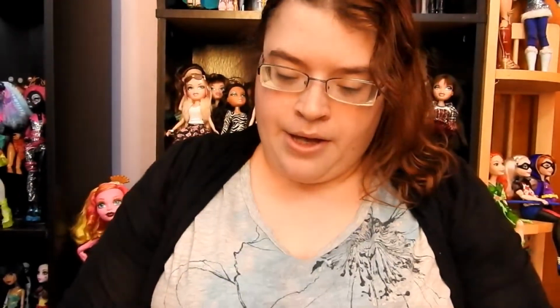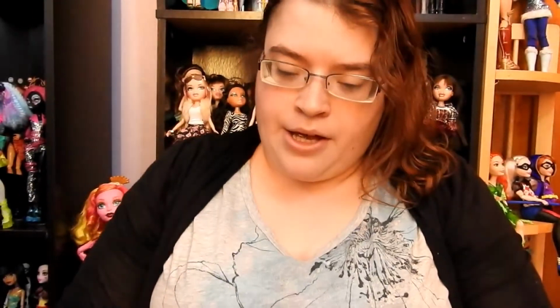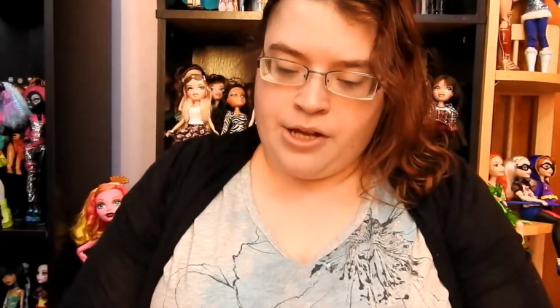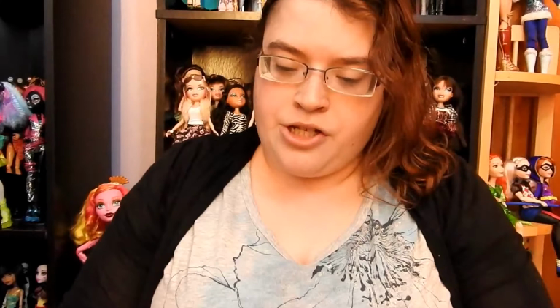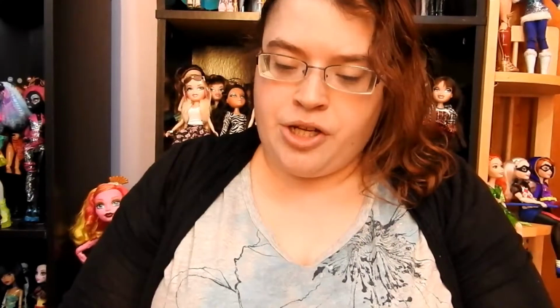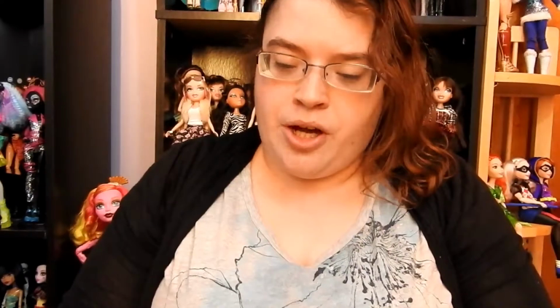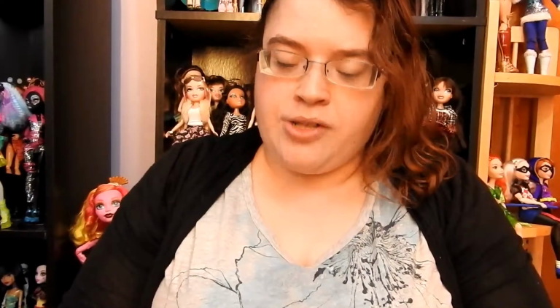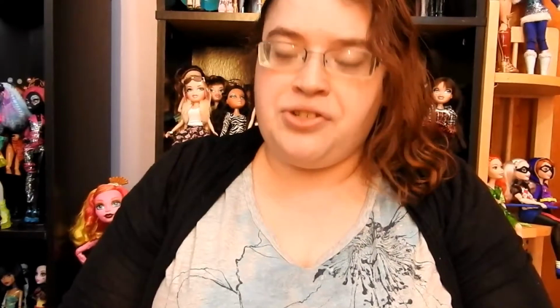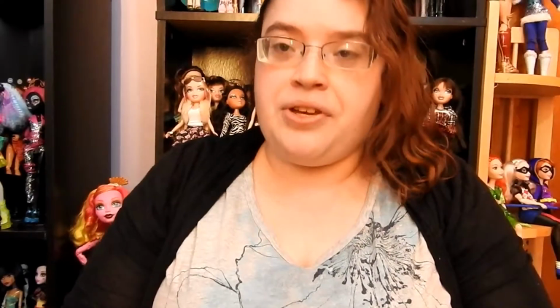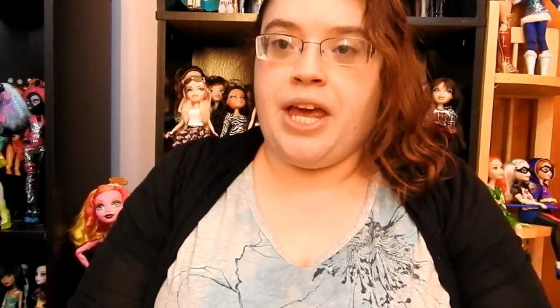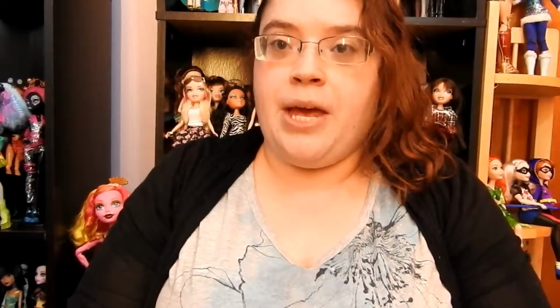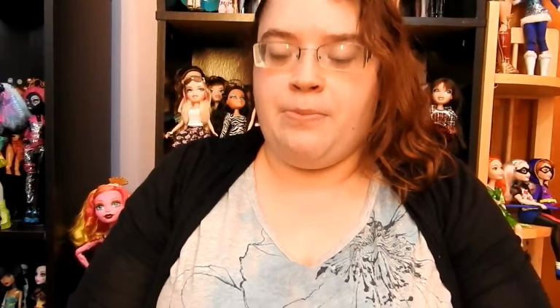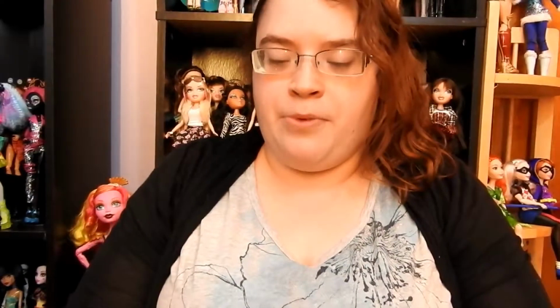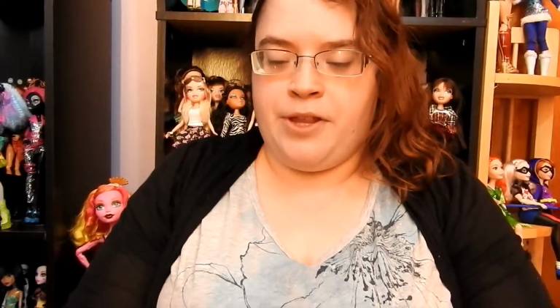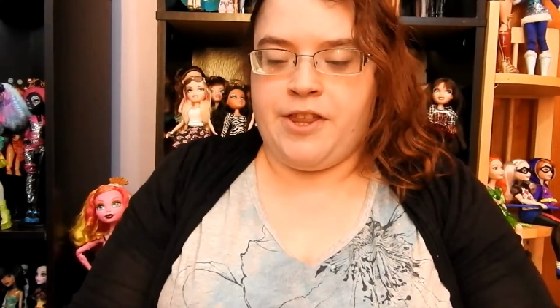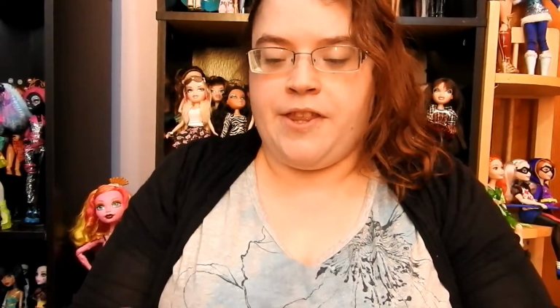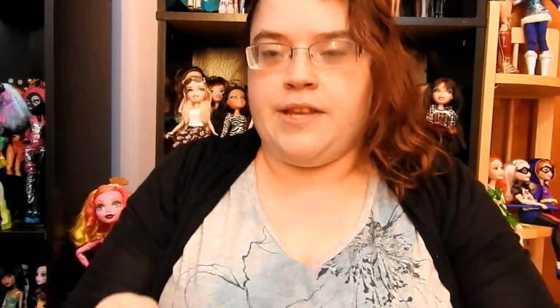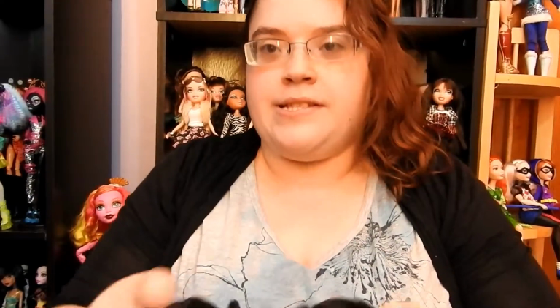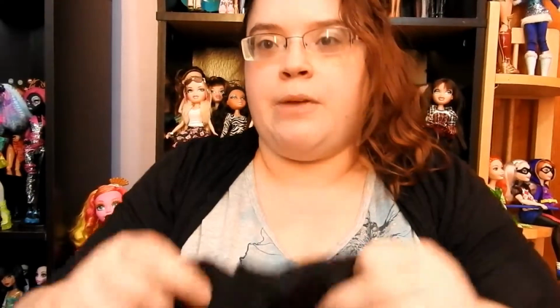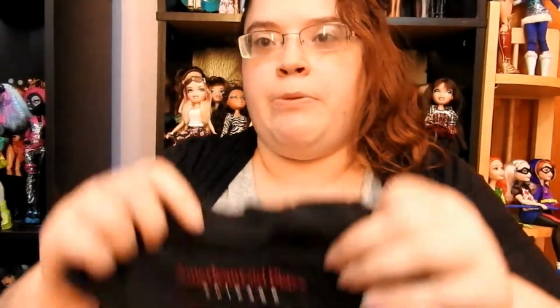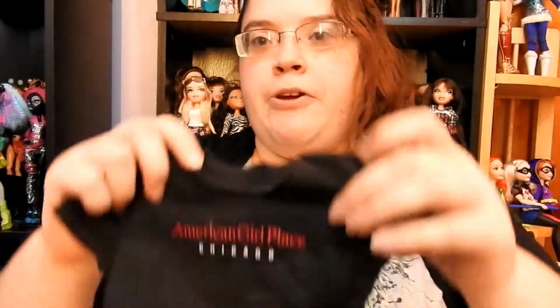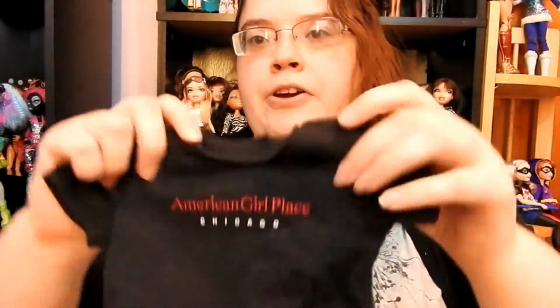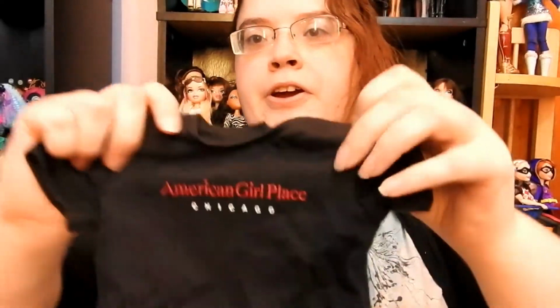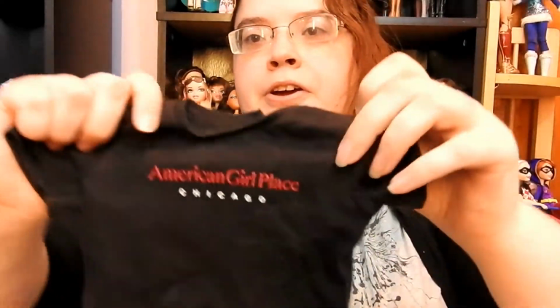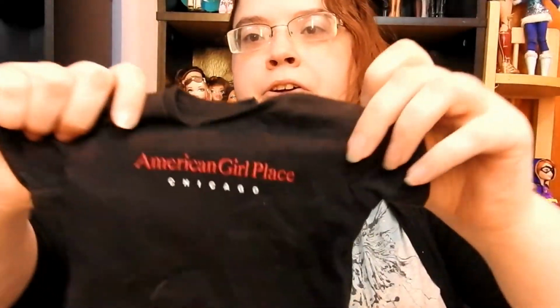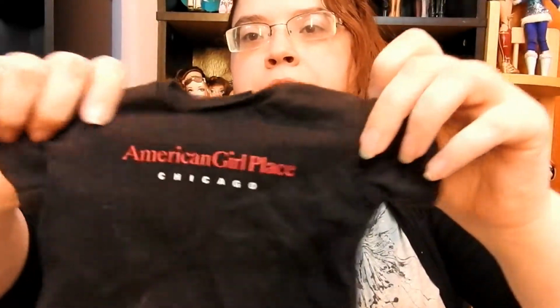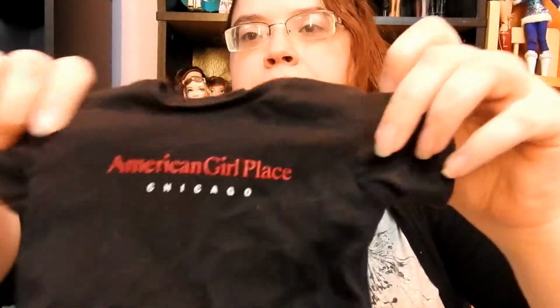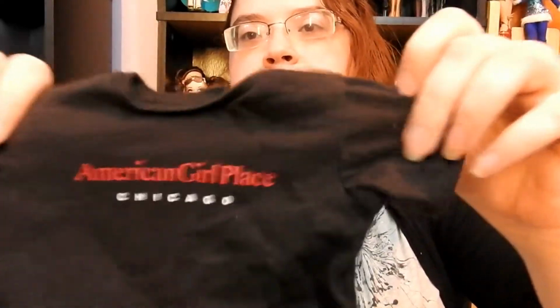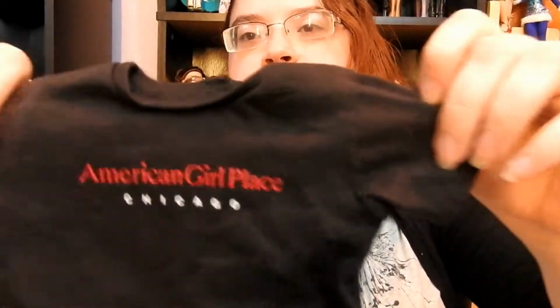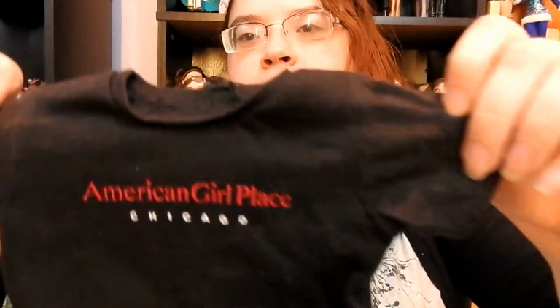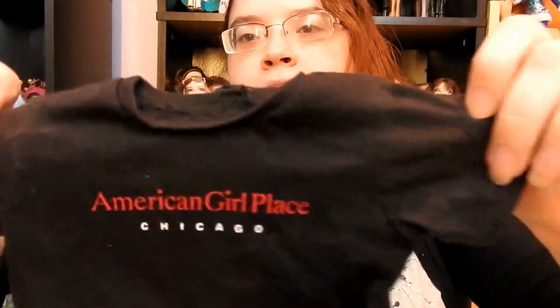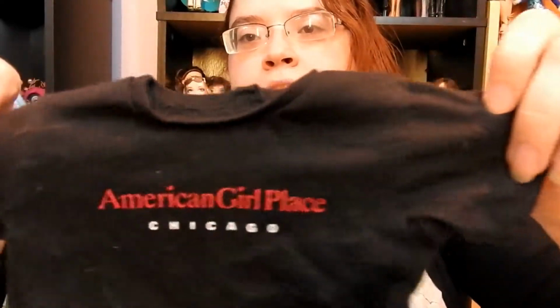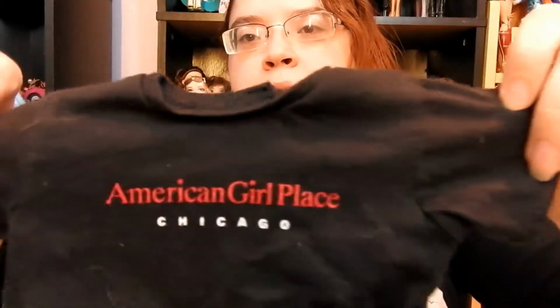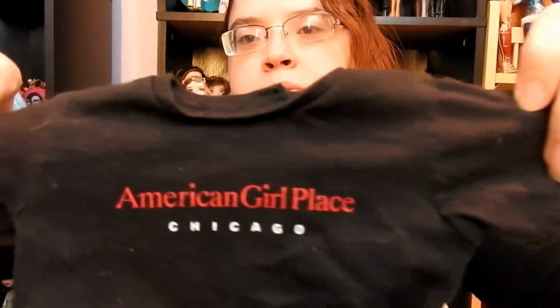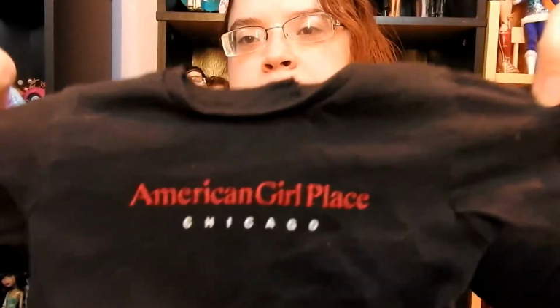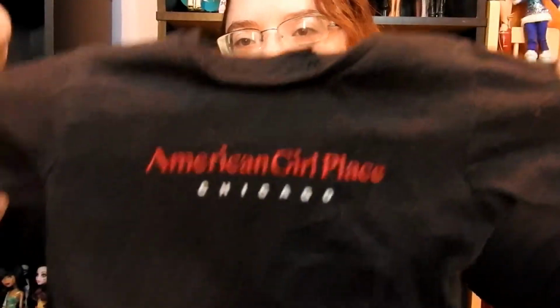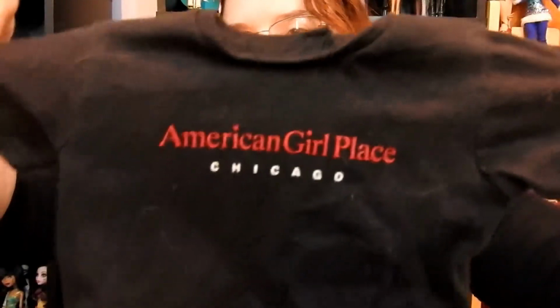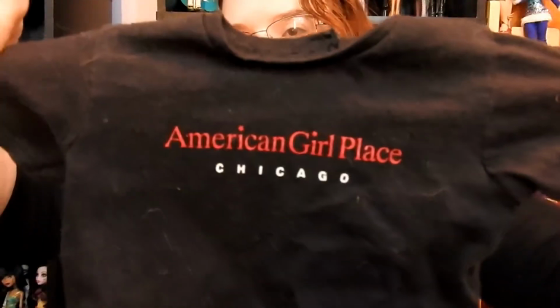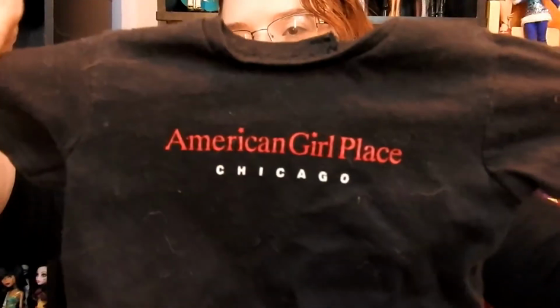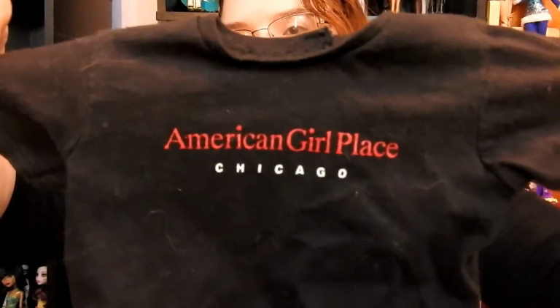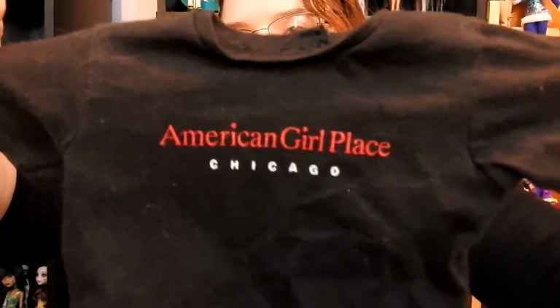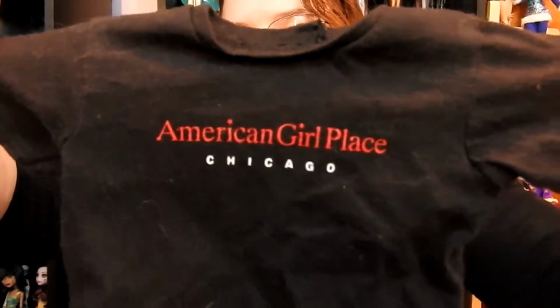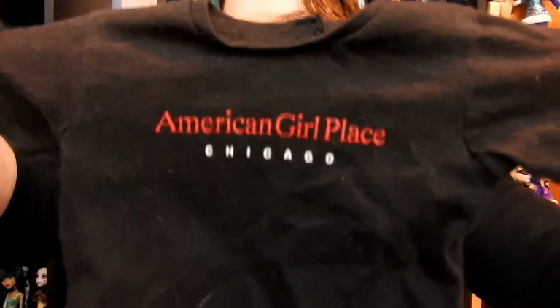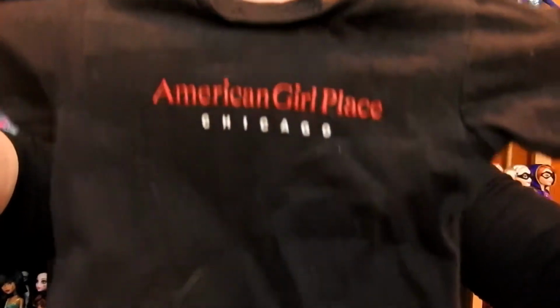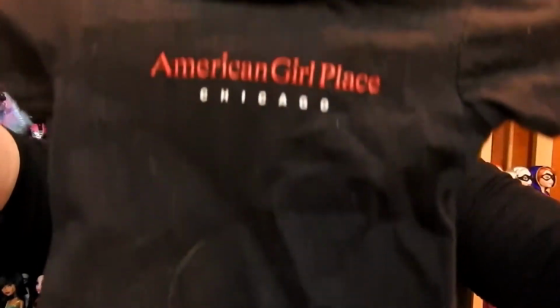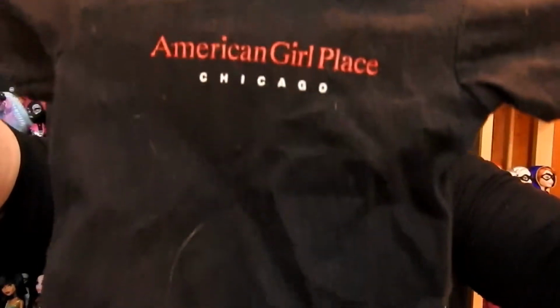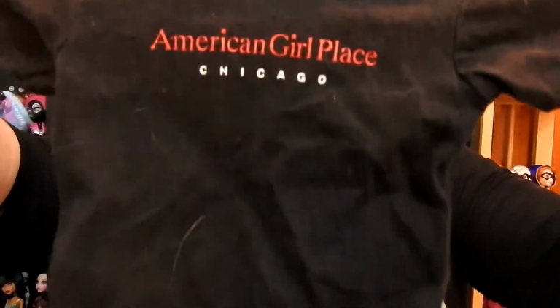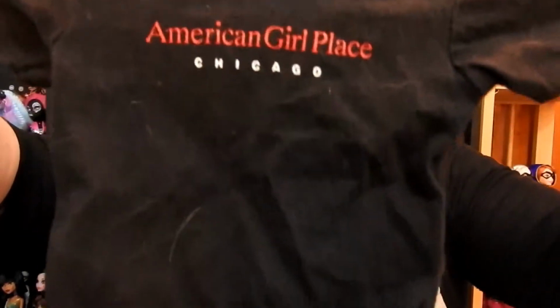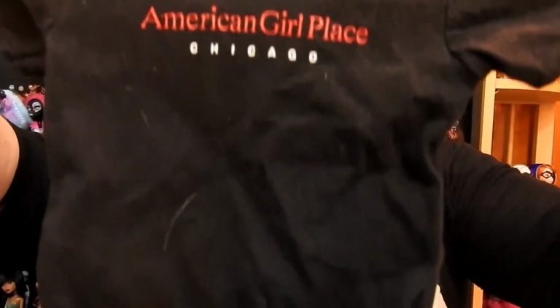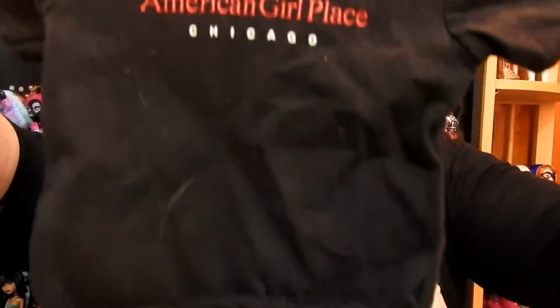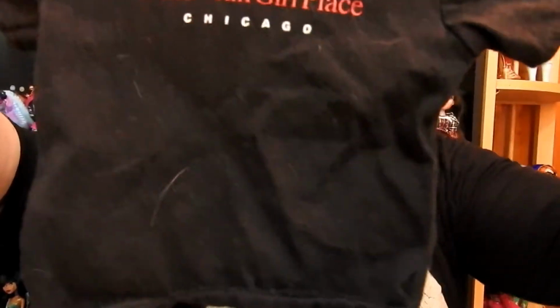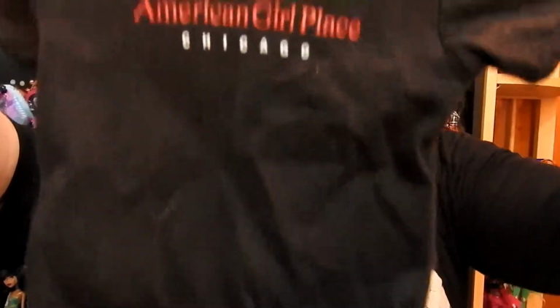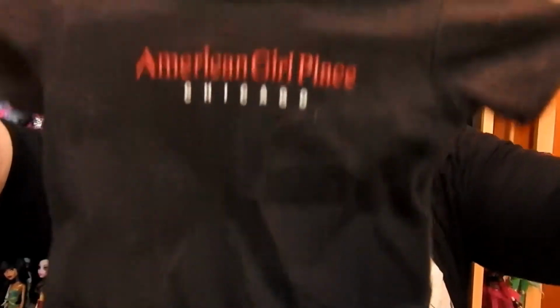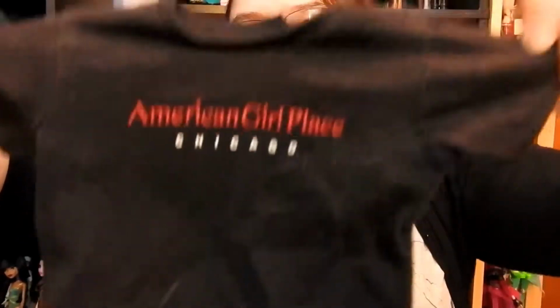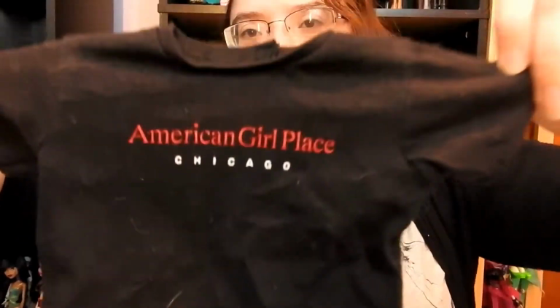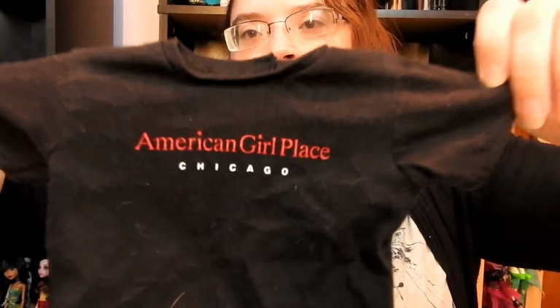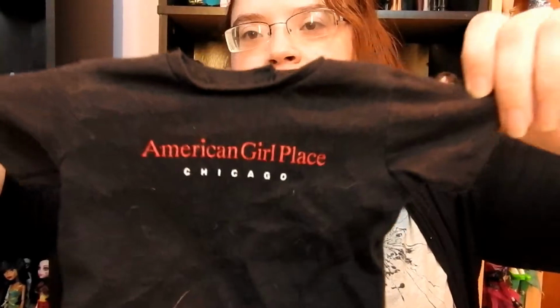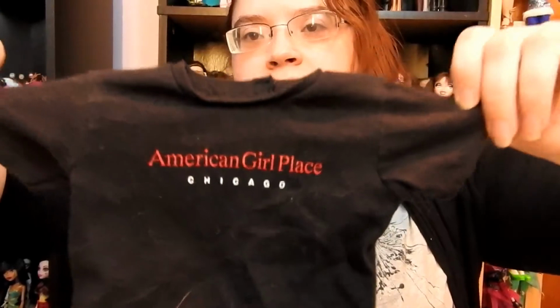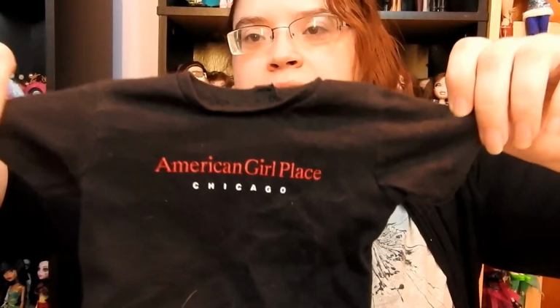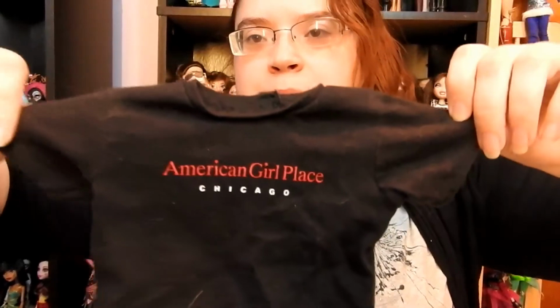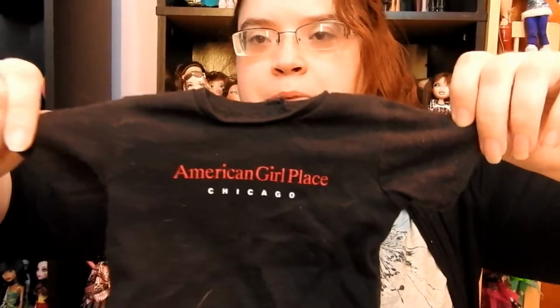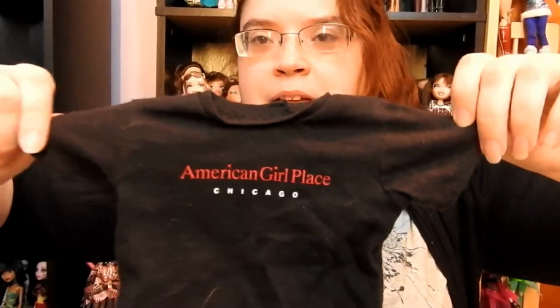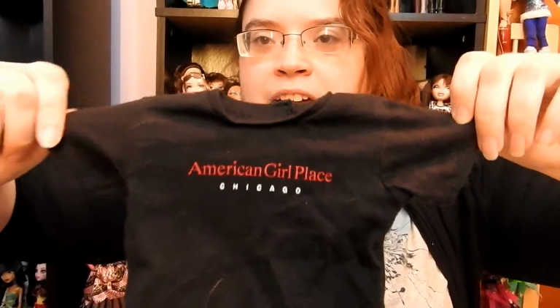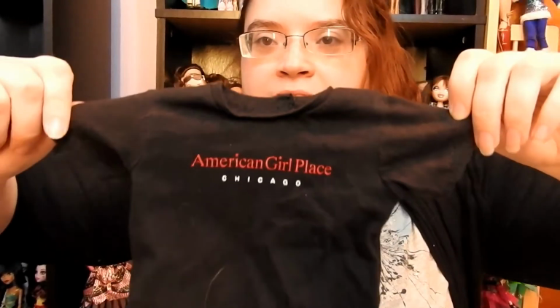She also came with this American Girl Chicago shirt. It looks like that and it's black.